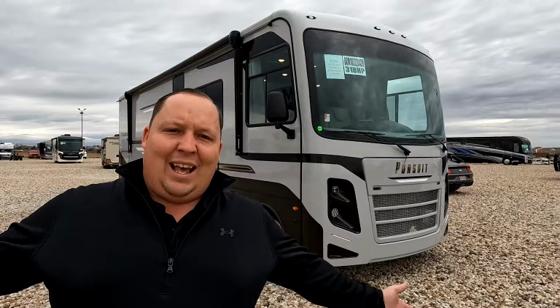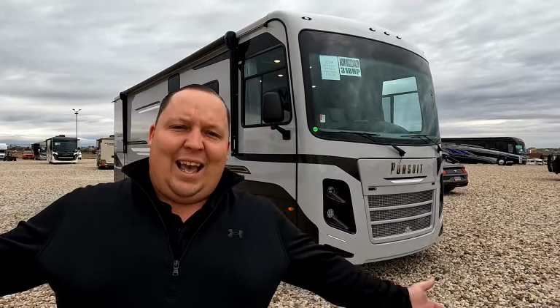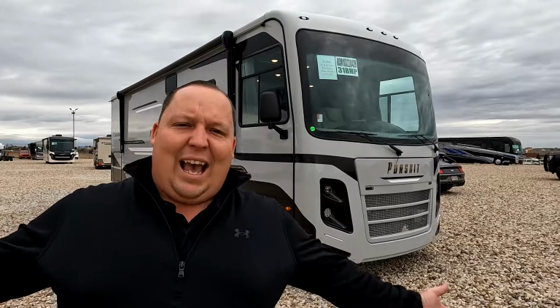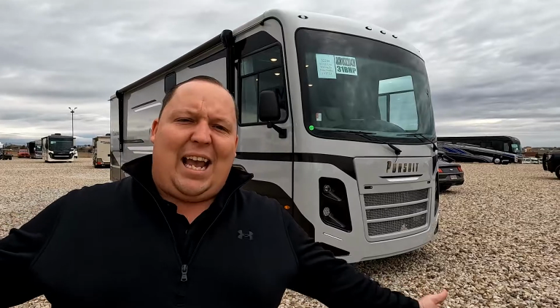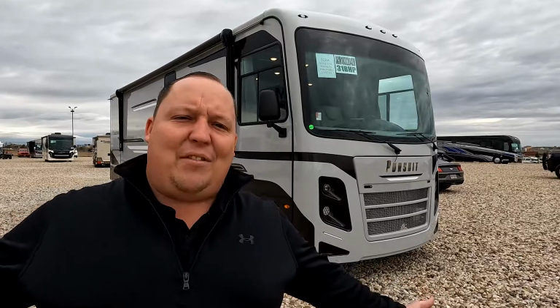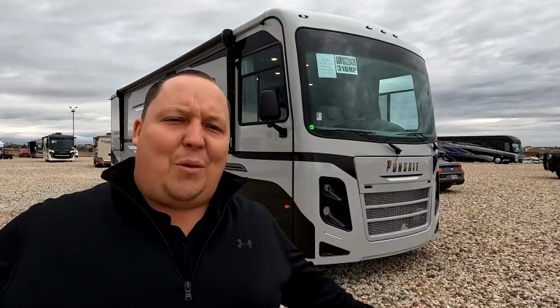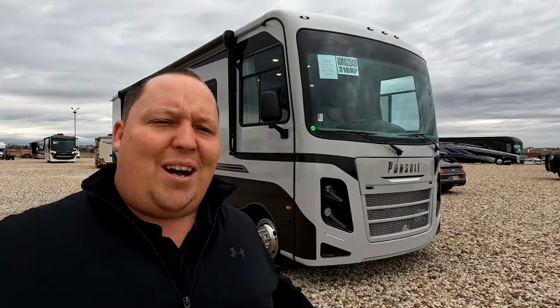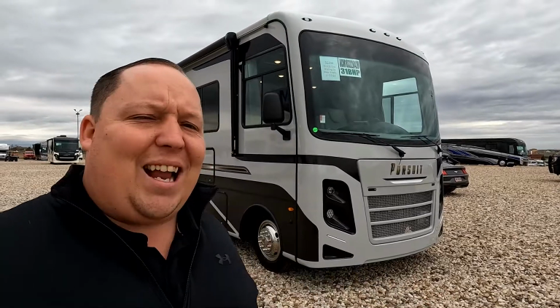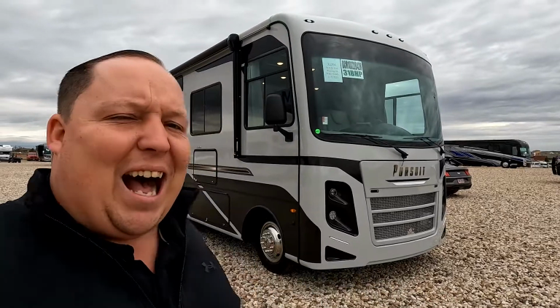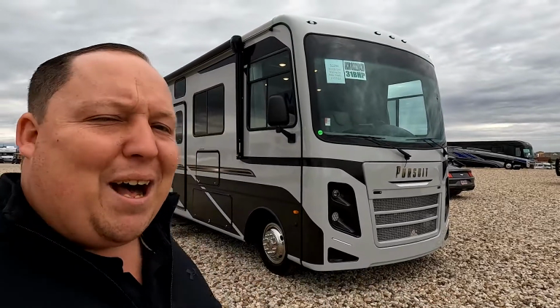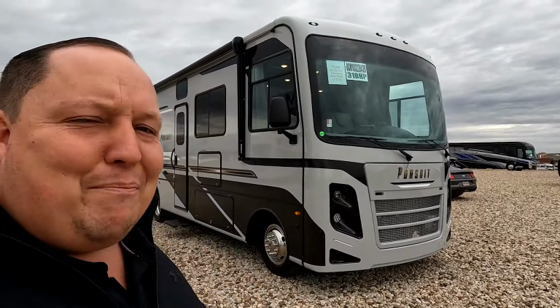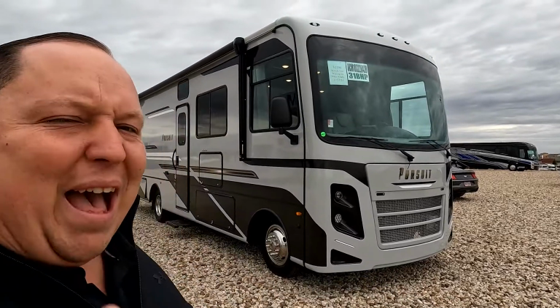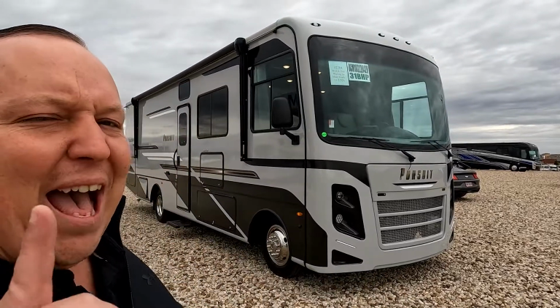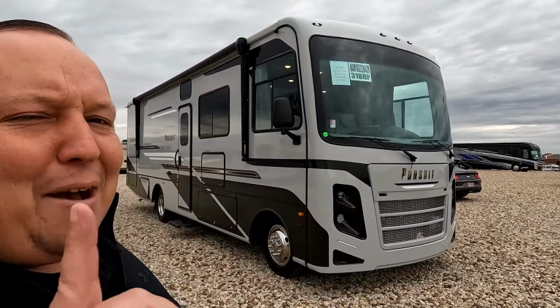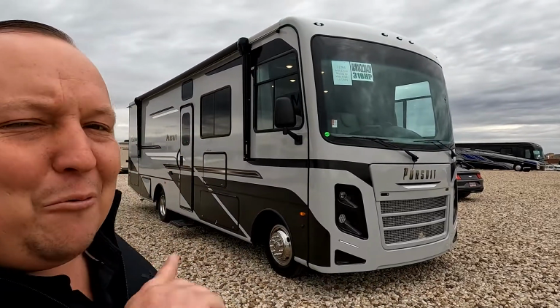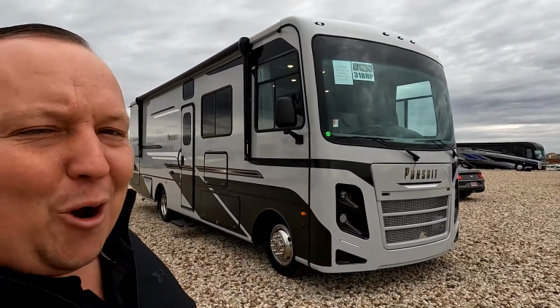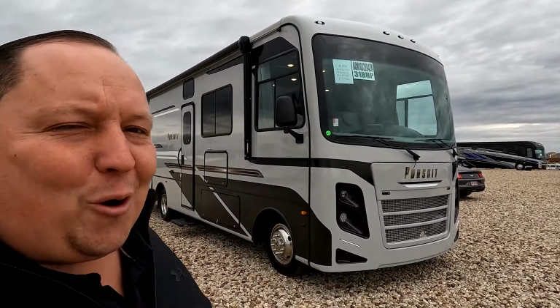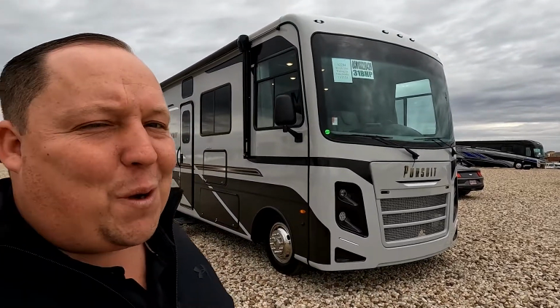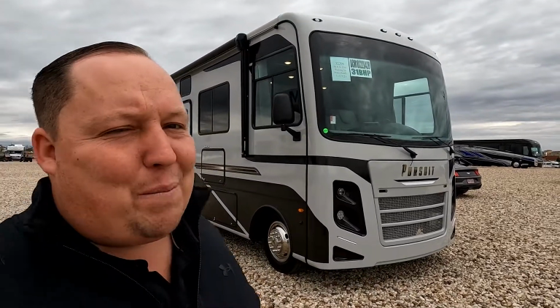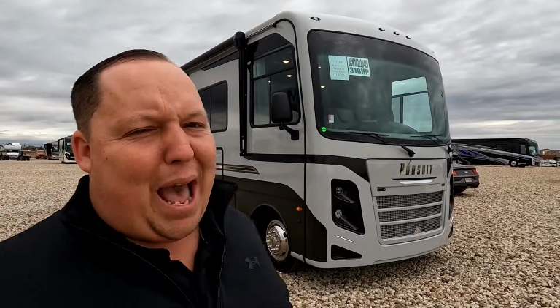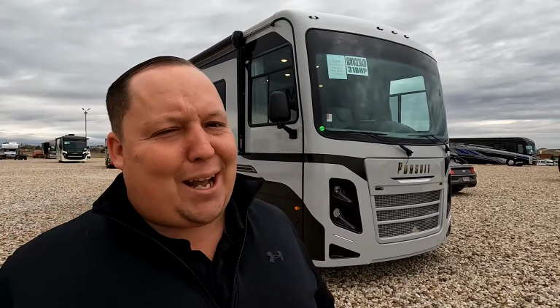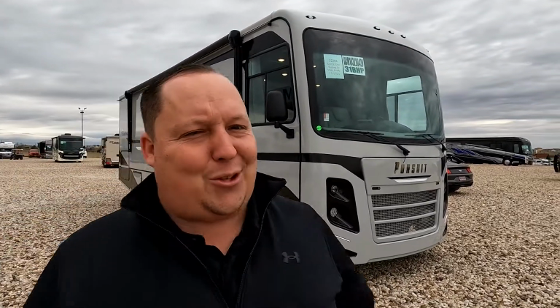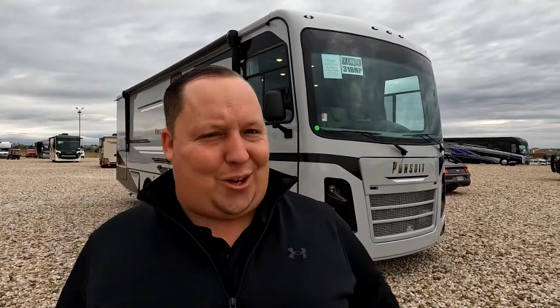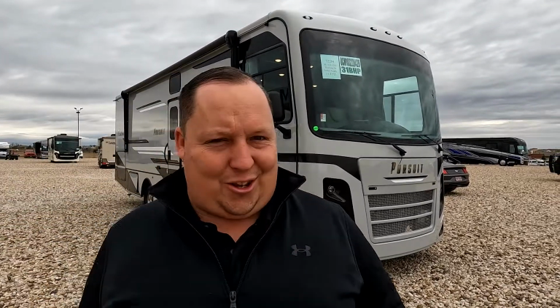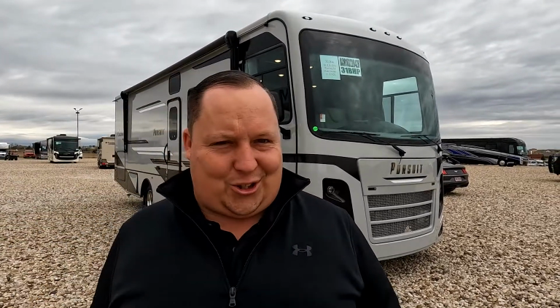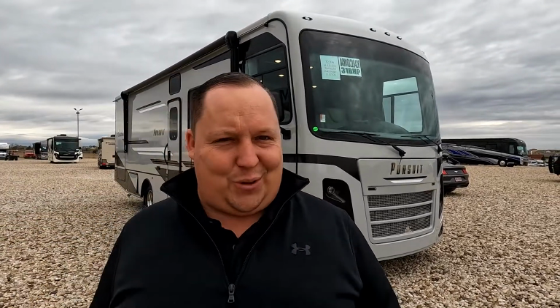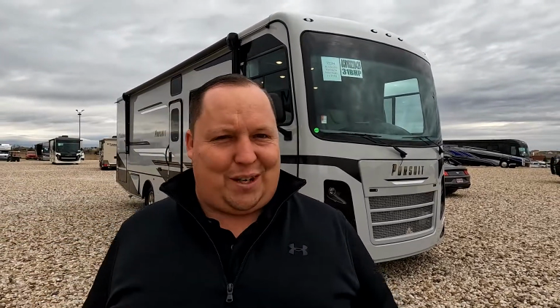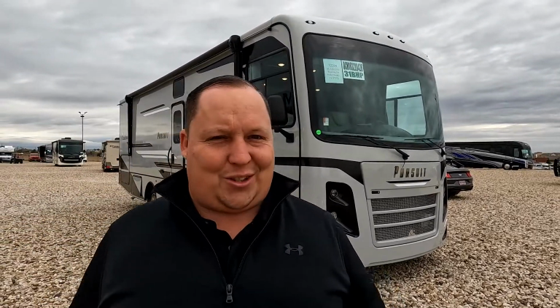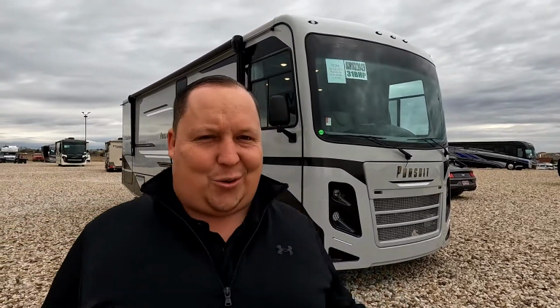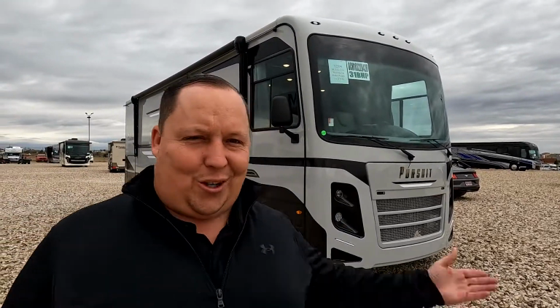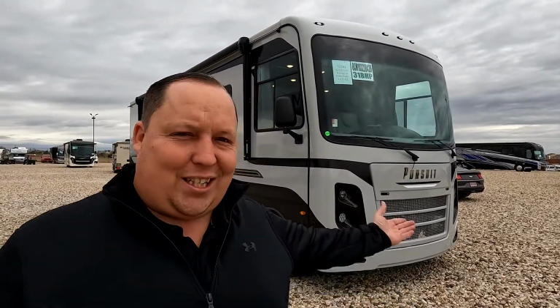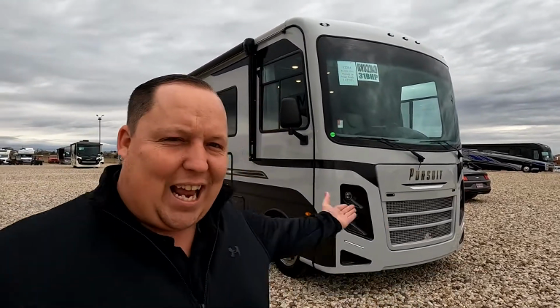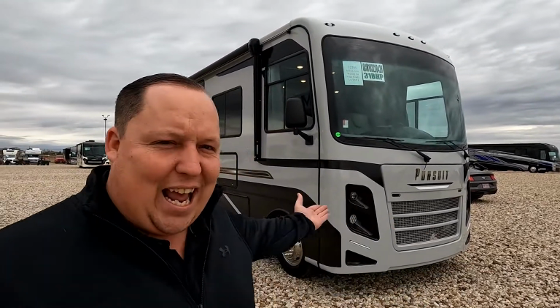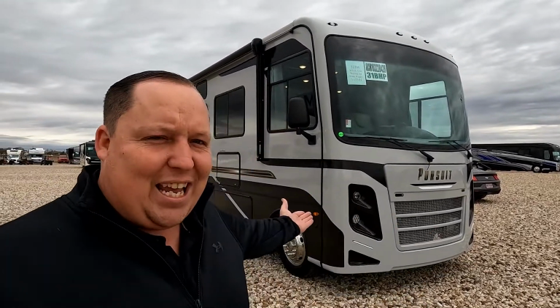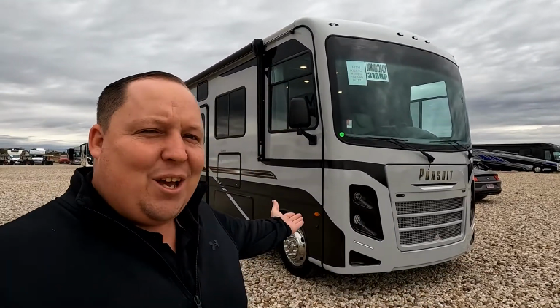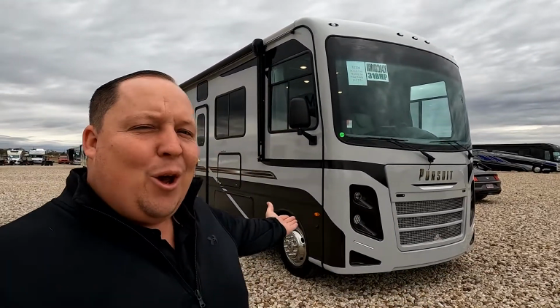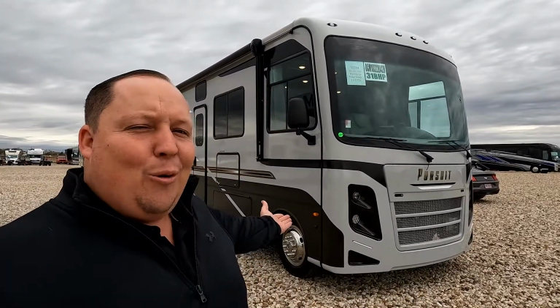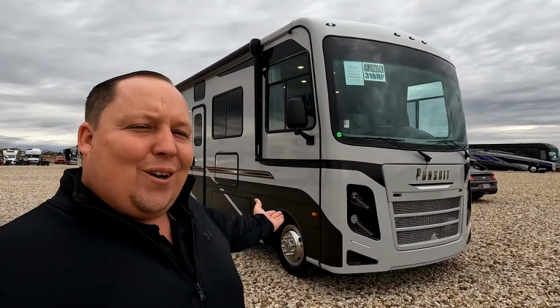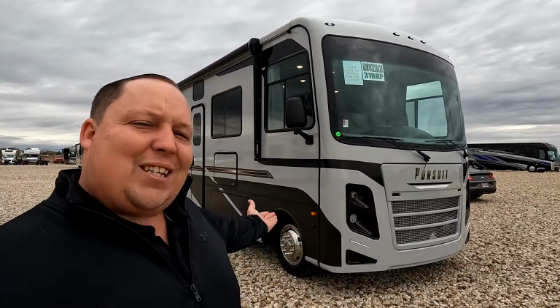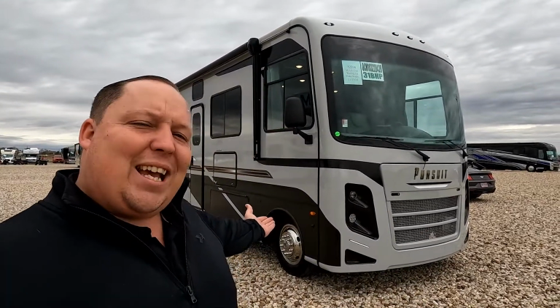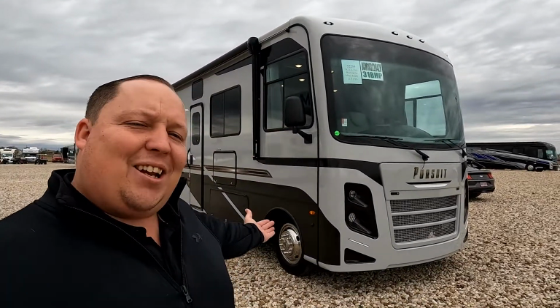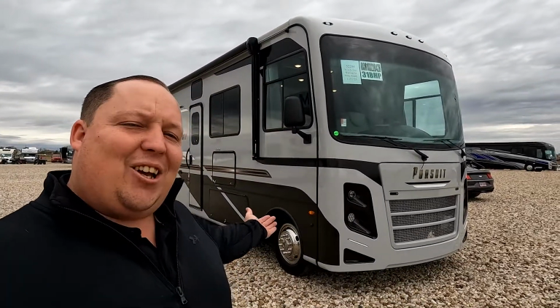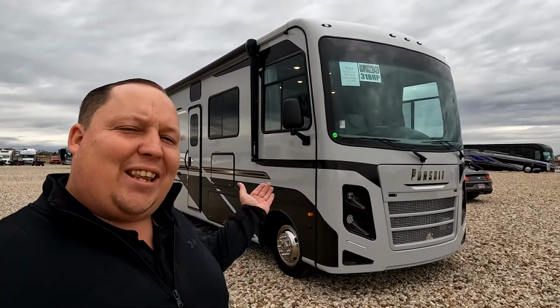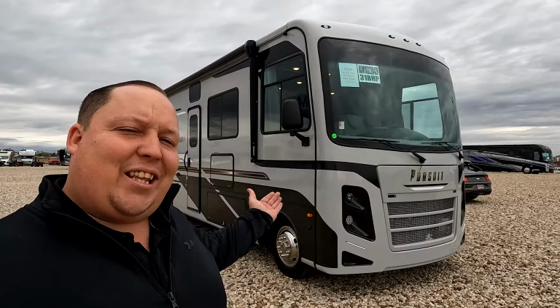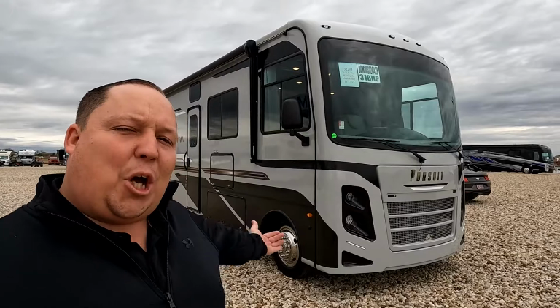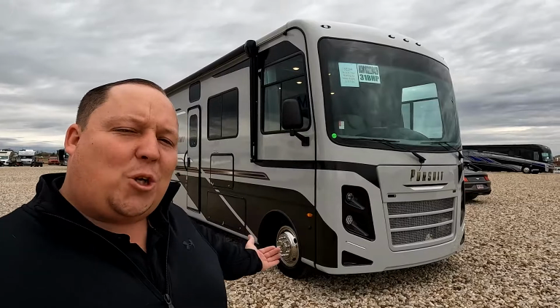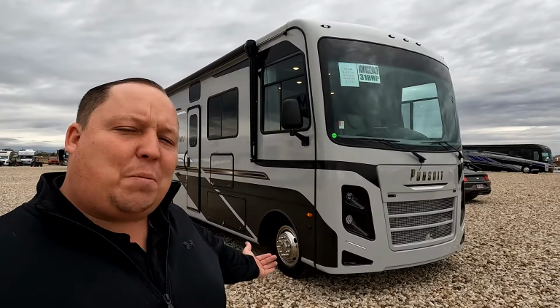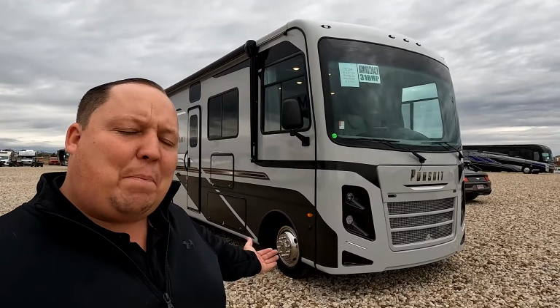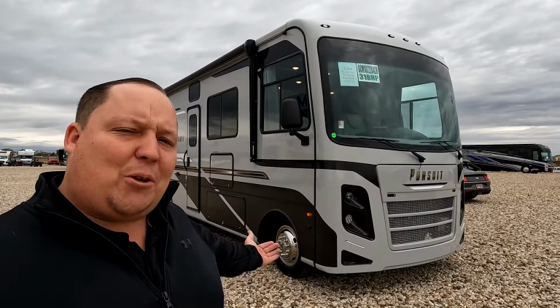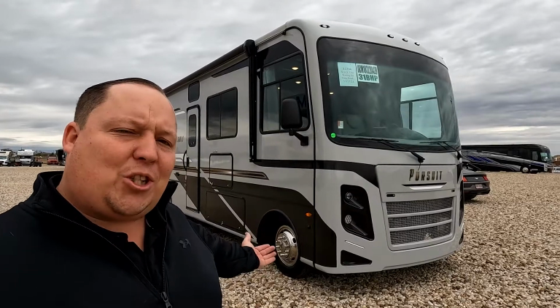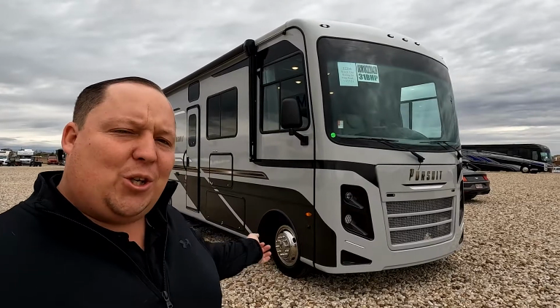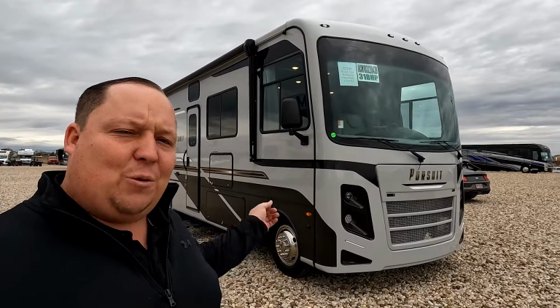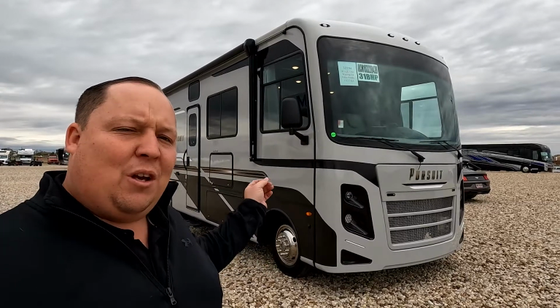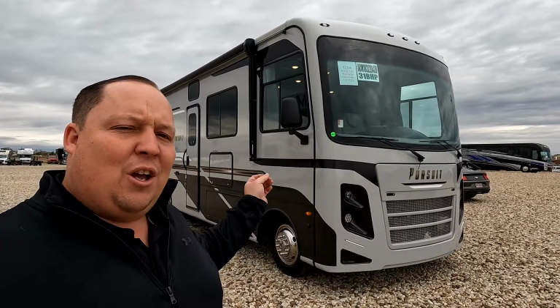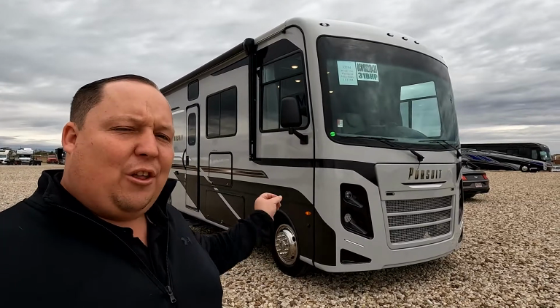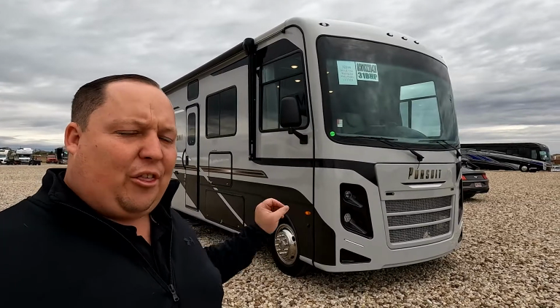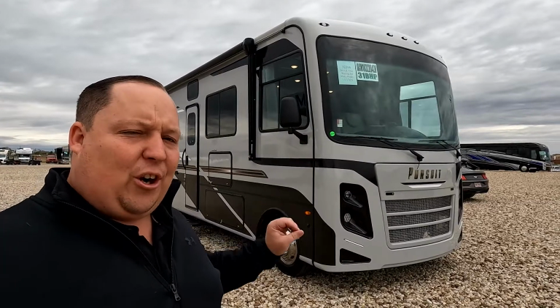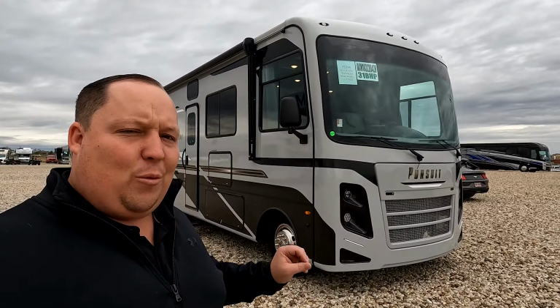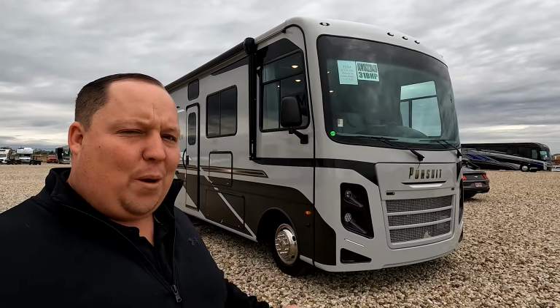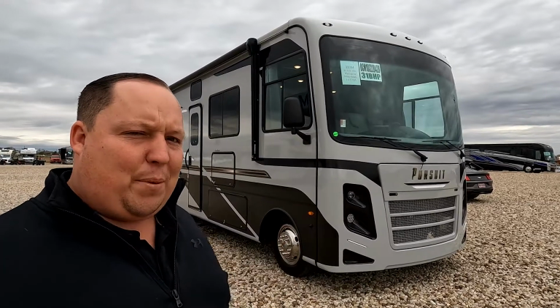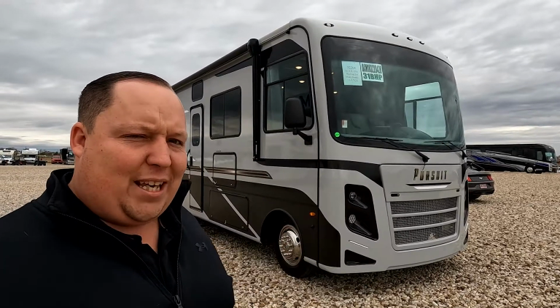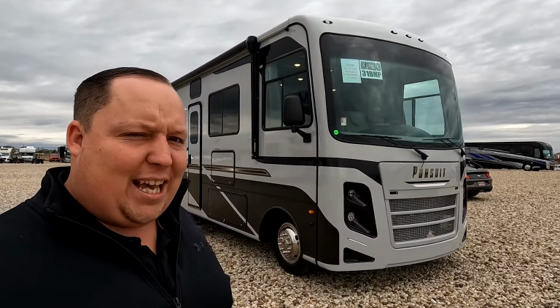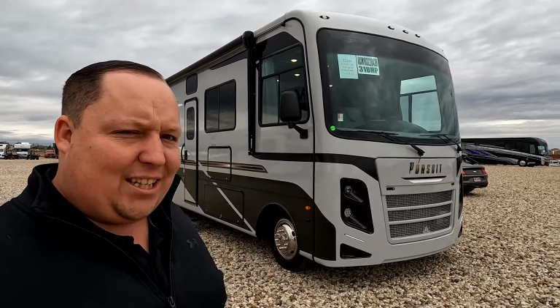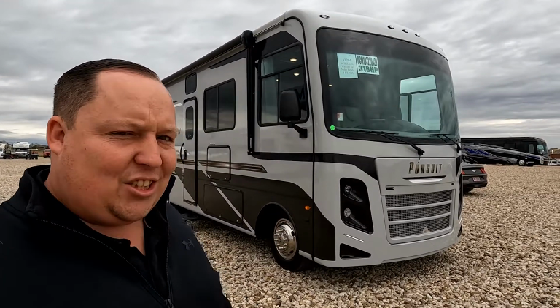Hey everyone, I'm Matt. Welcome back to another two-minute tour. Today we're taking a look at the Coachman Pursuit 31BH.